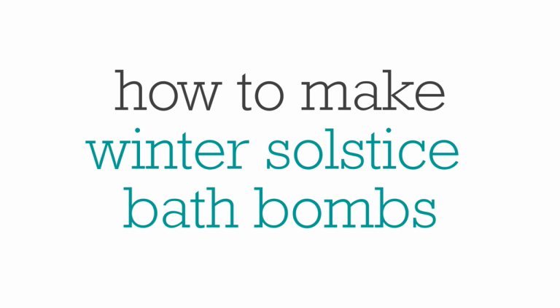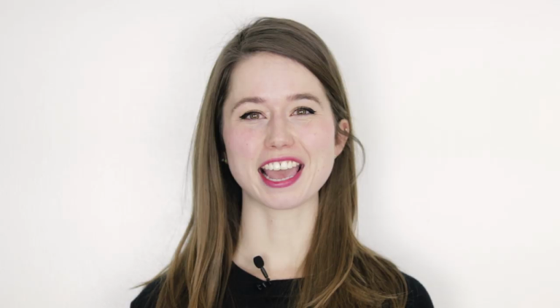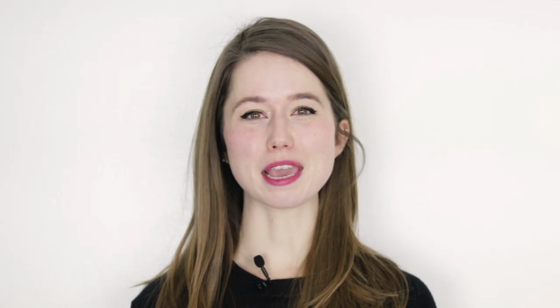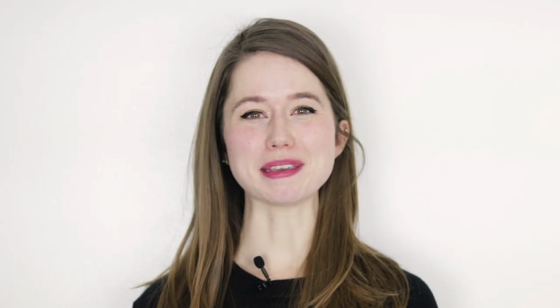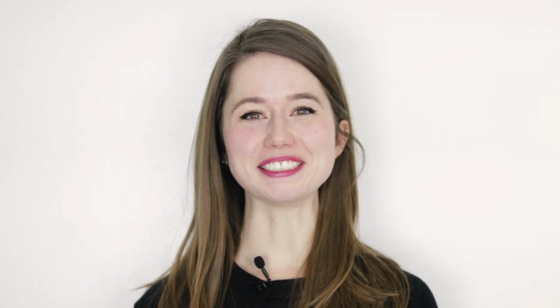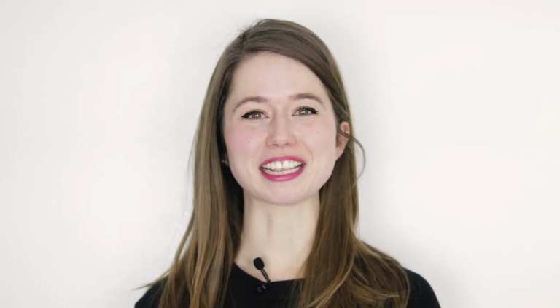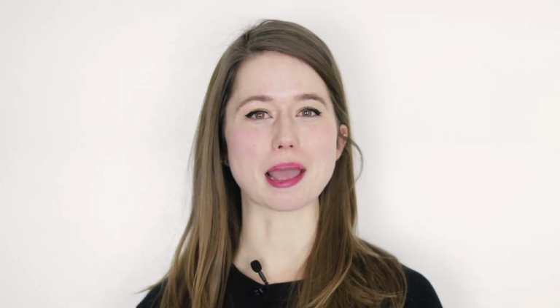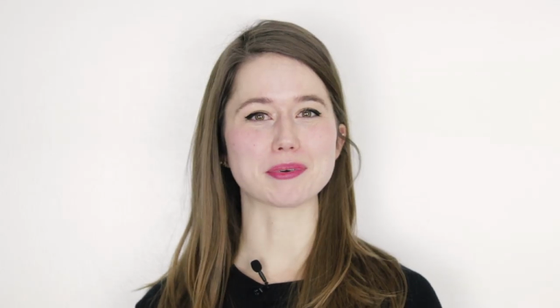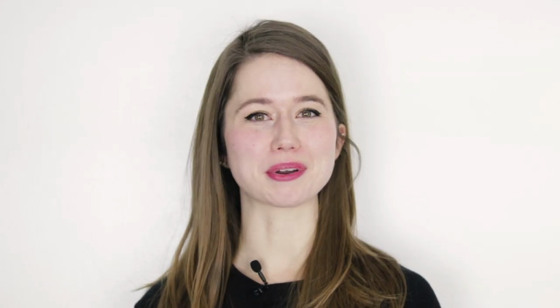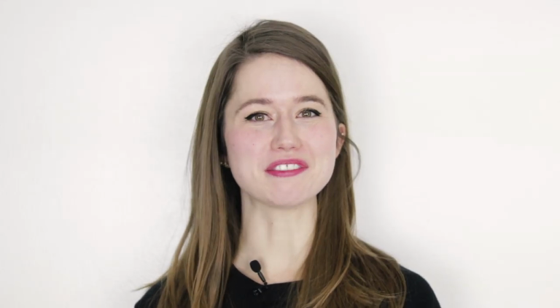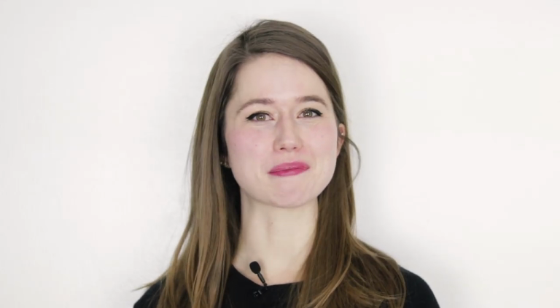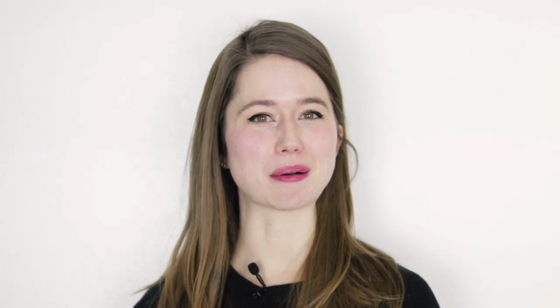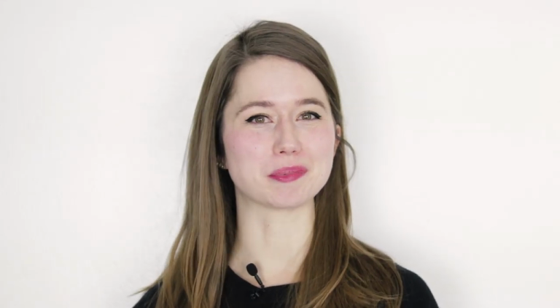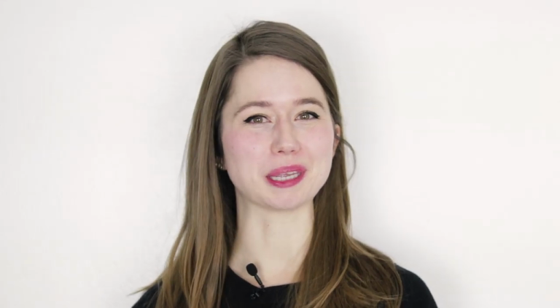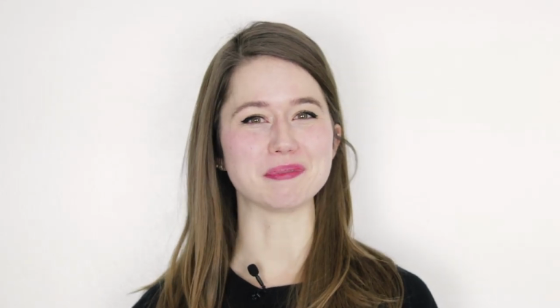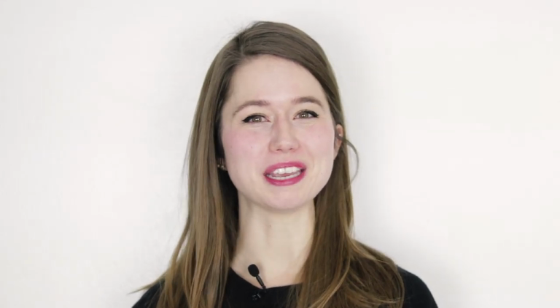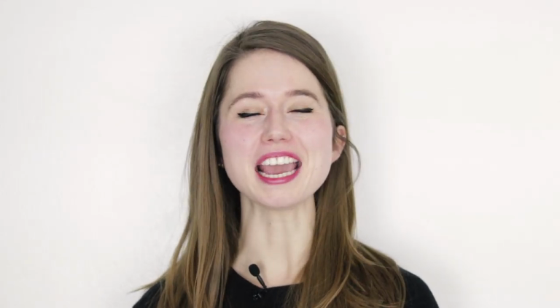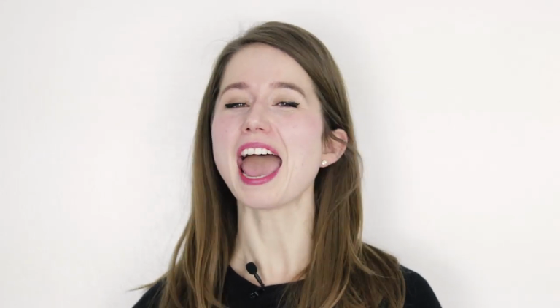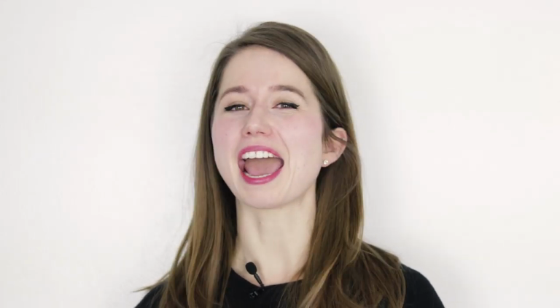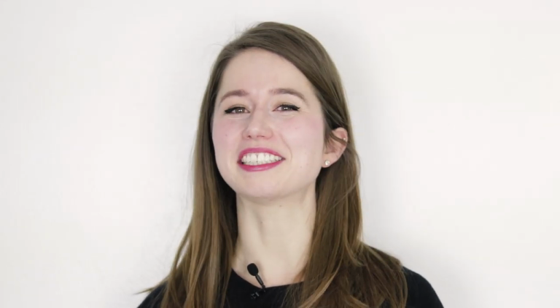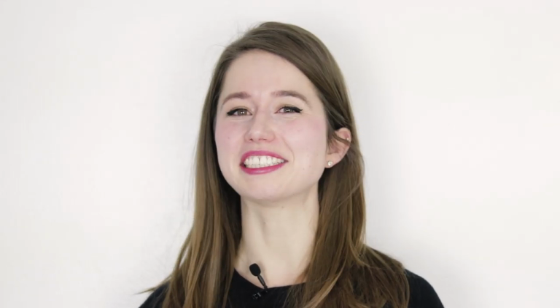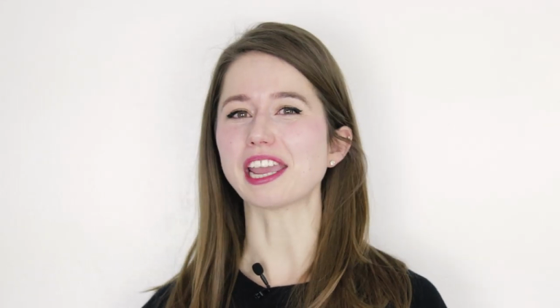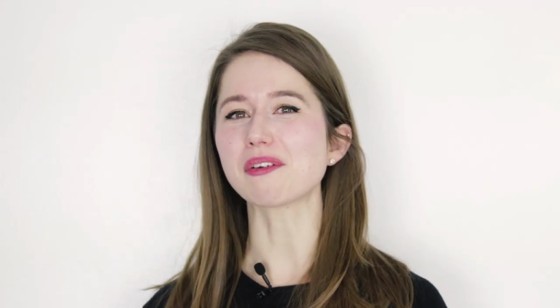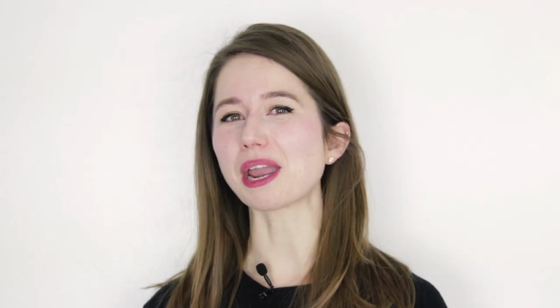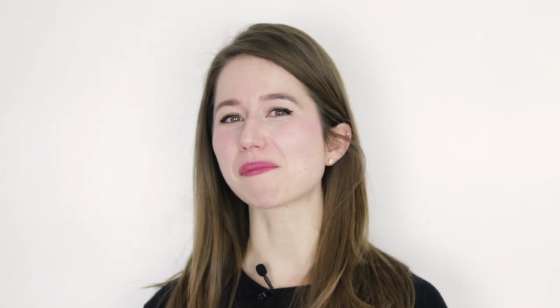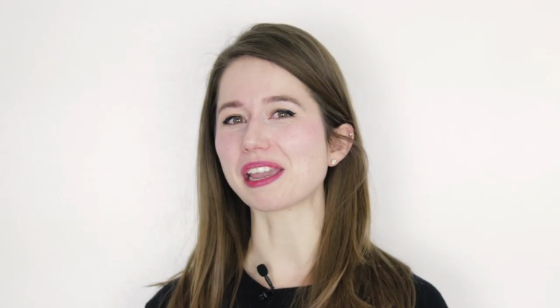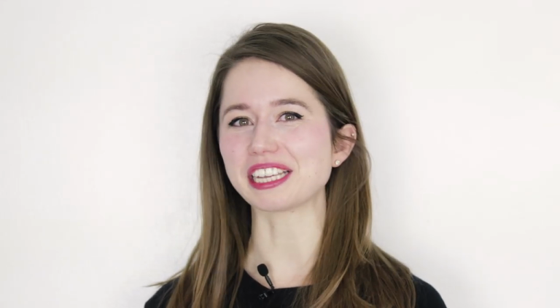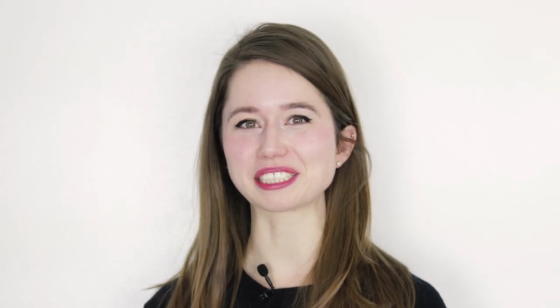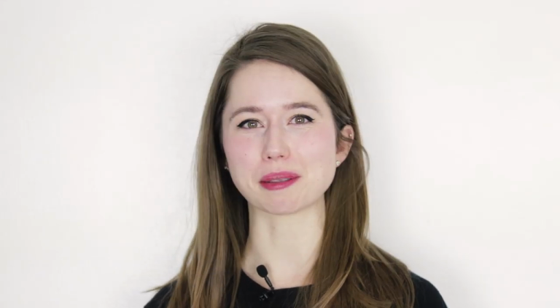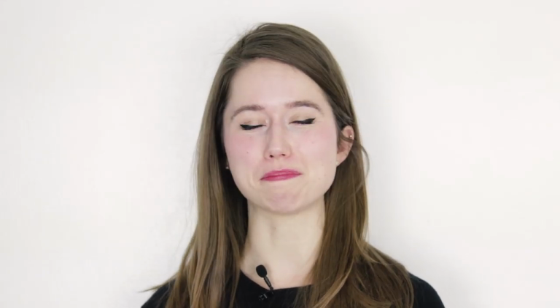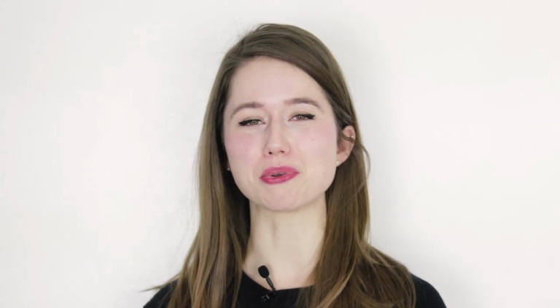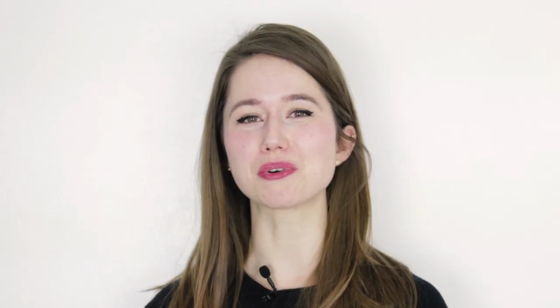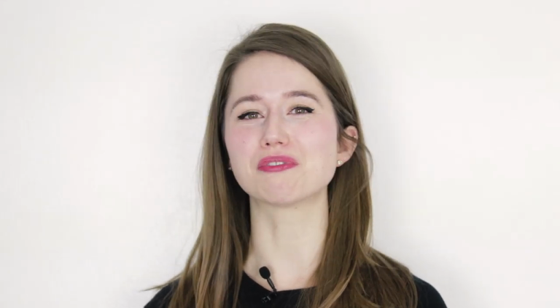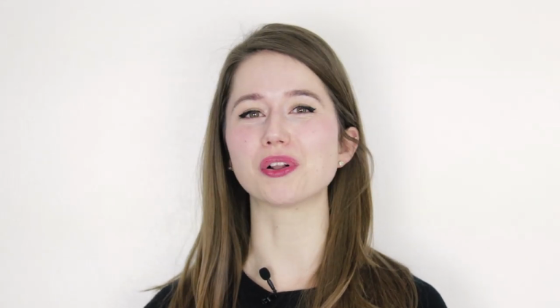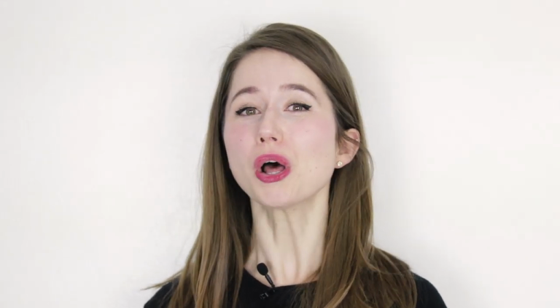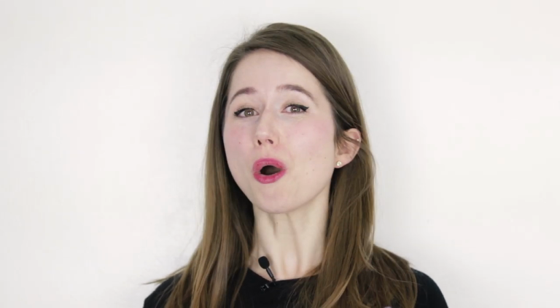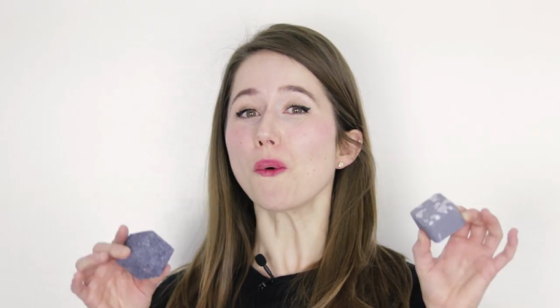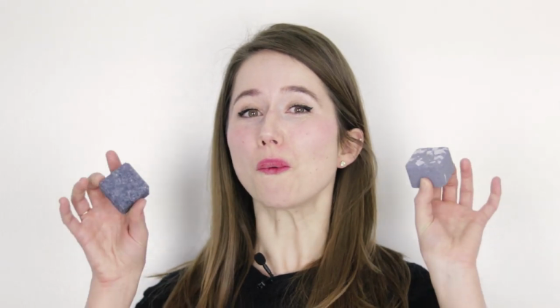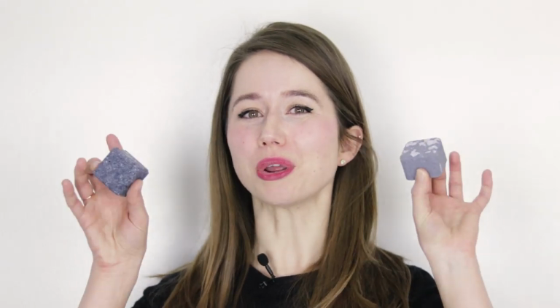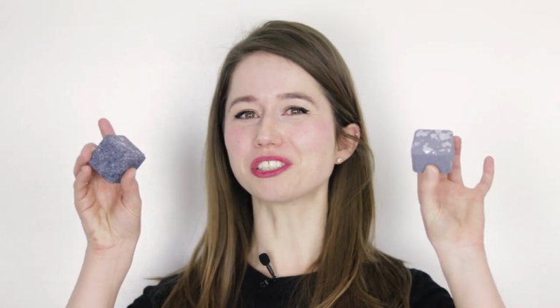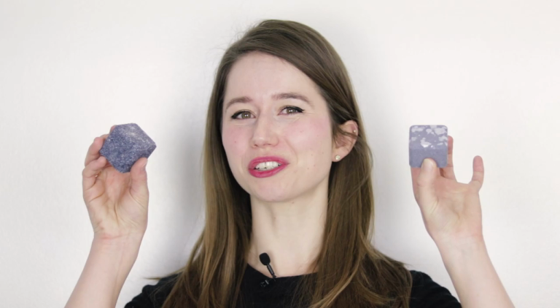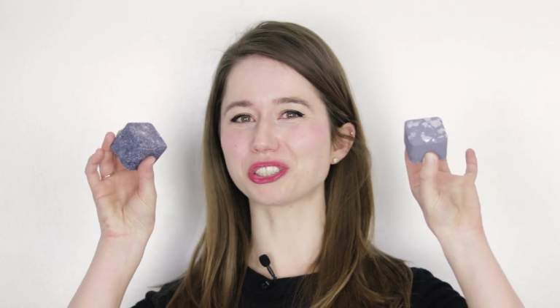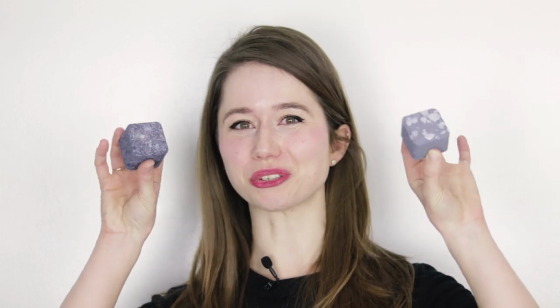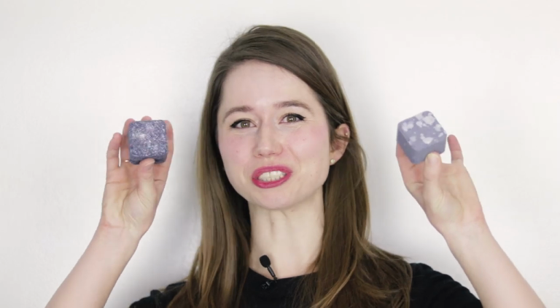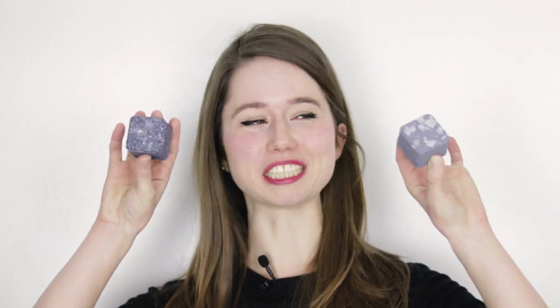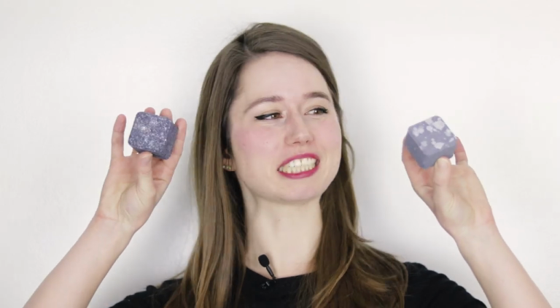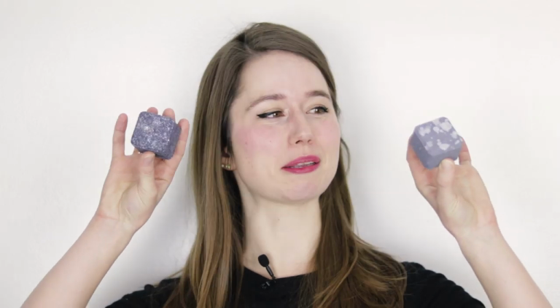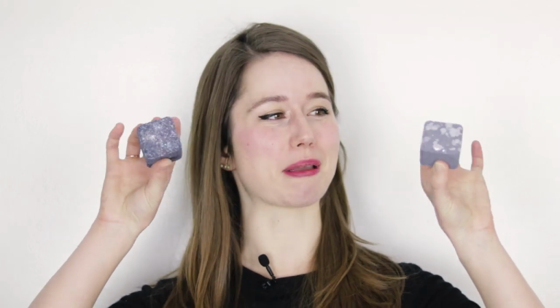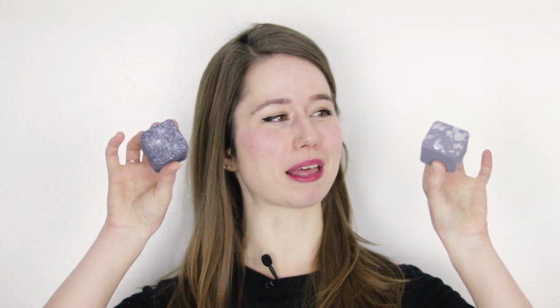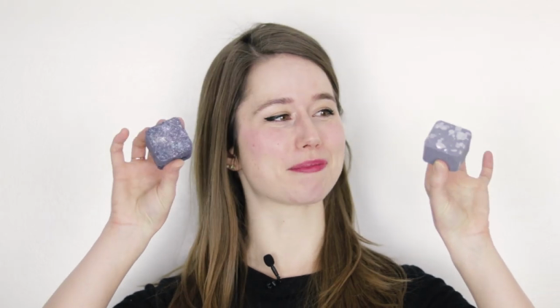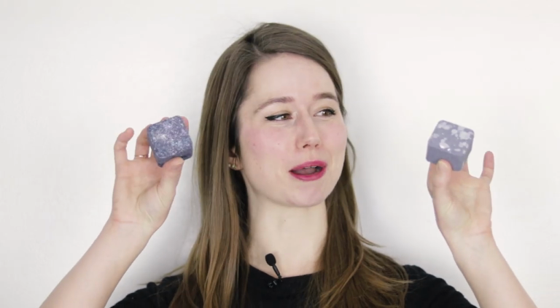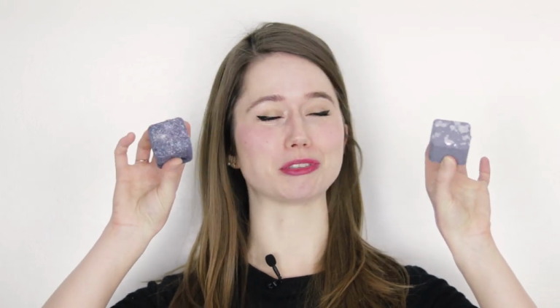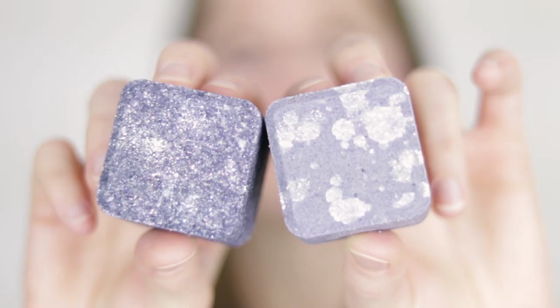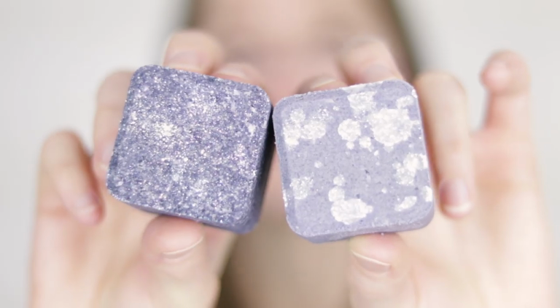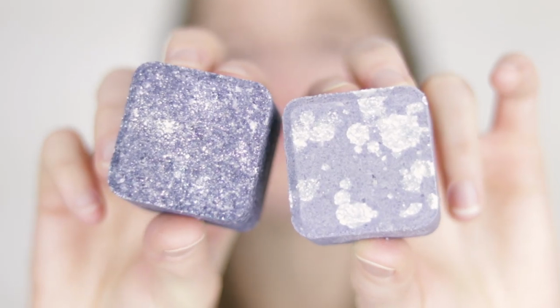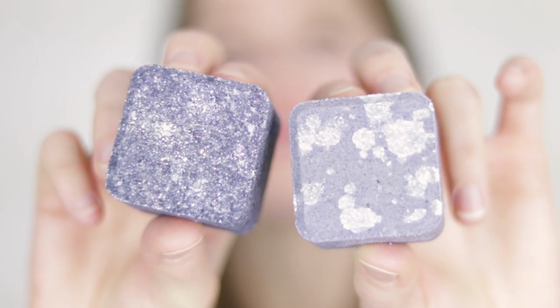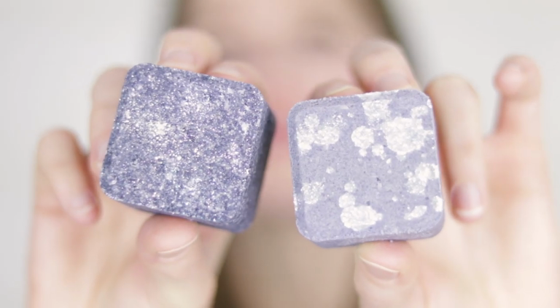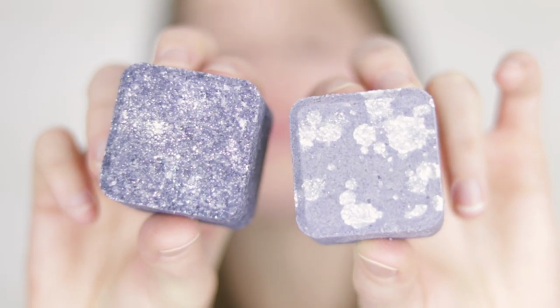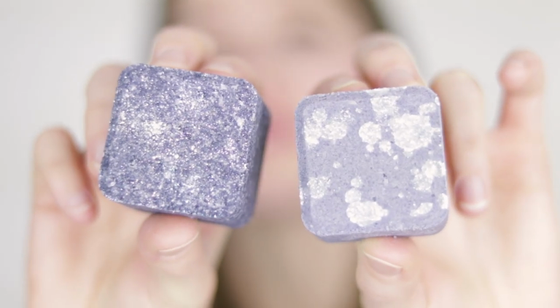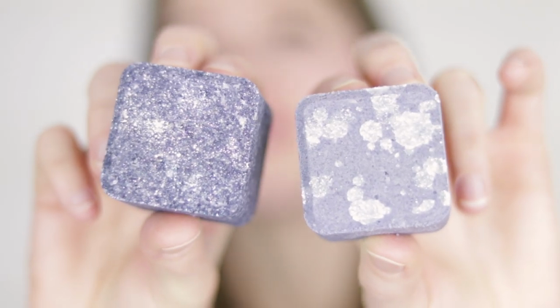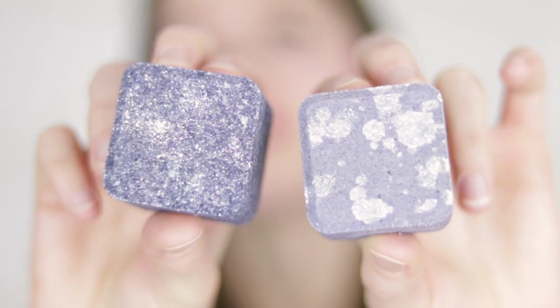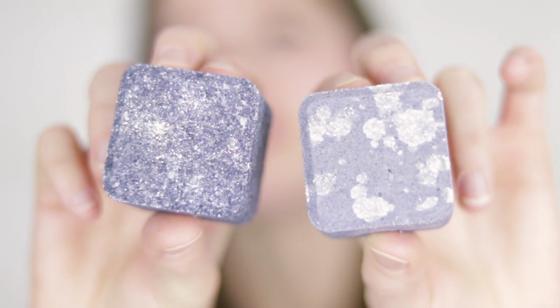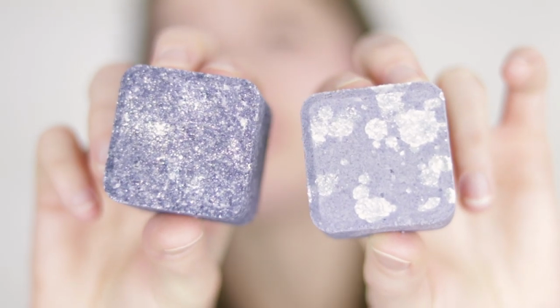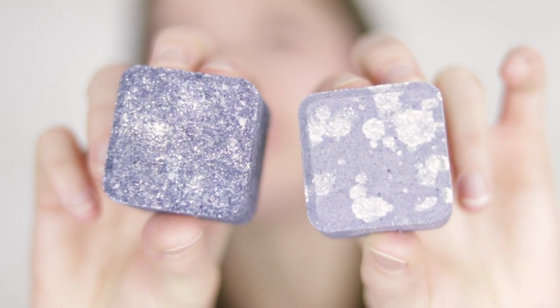Hey bees, I'm Marie from Humblebee and Me and today we are making some beautiful winter solstice bath bombs using the bath bomb press.